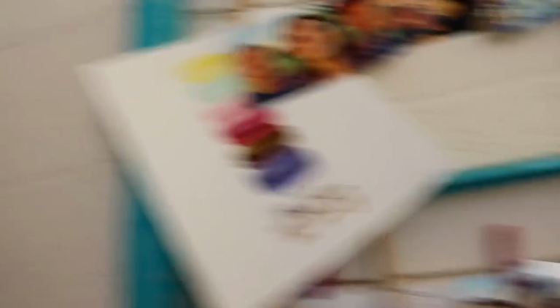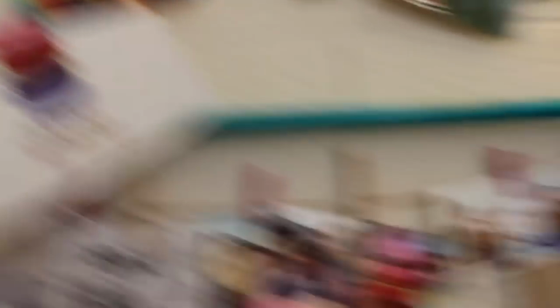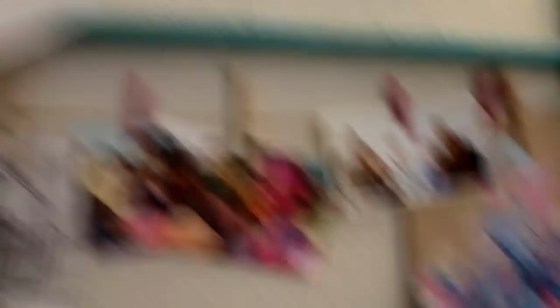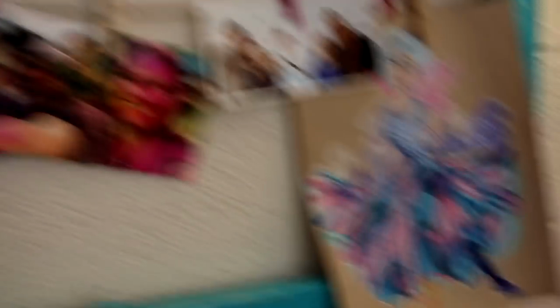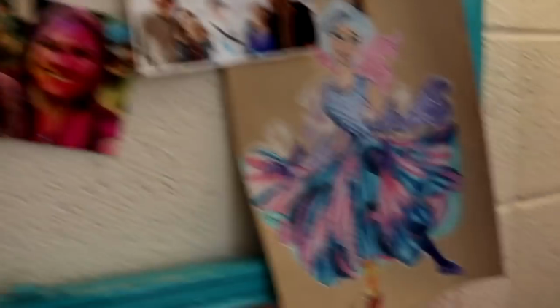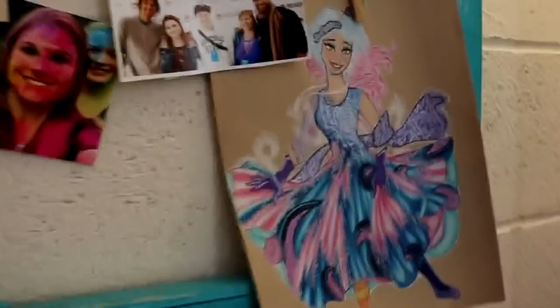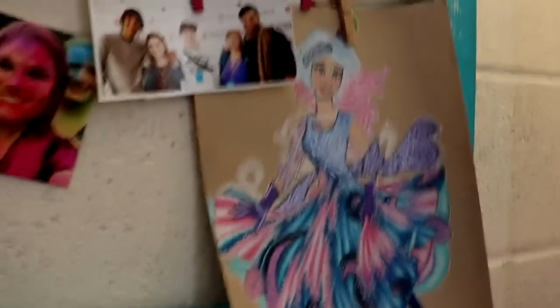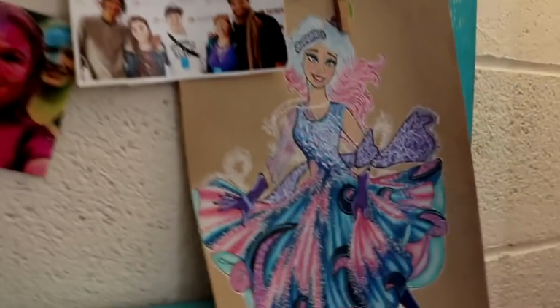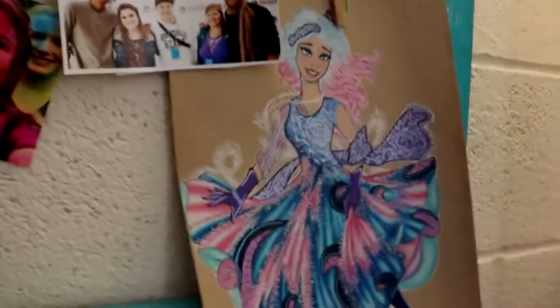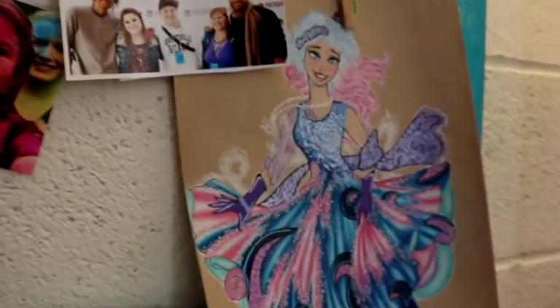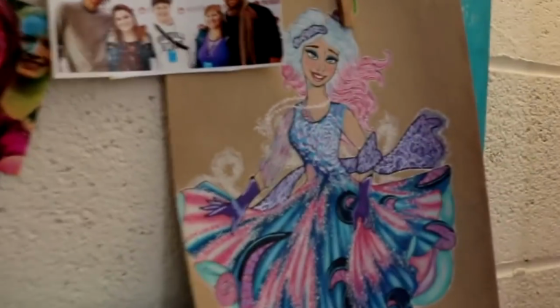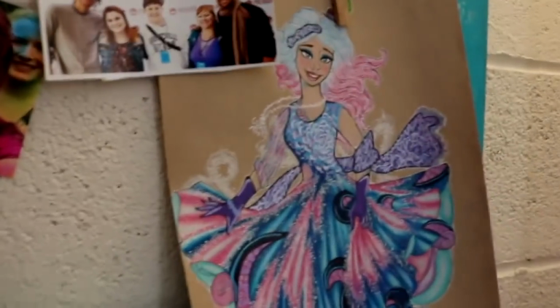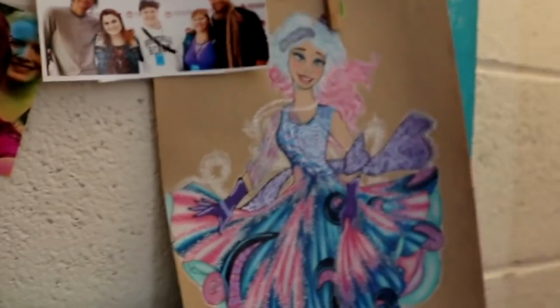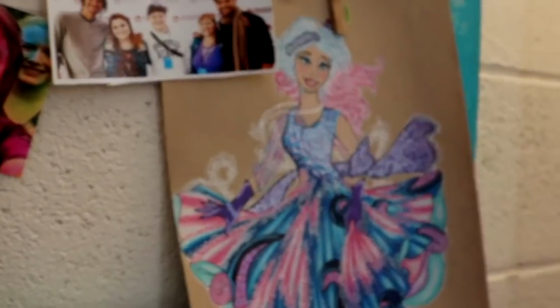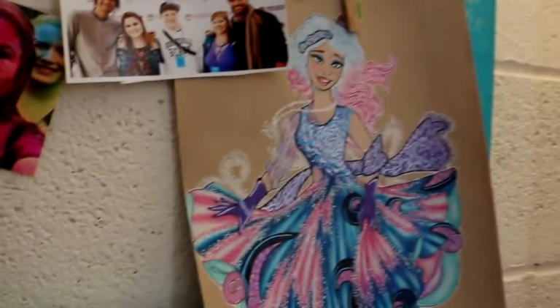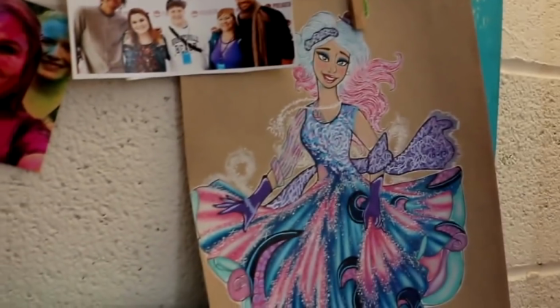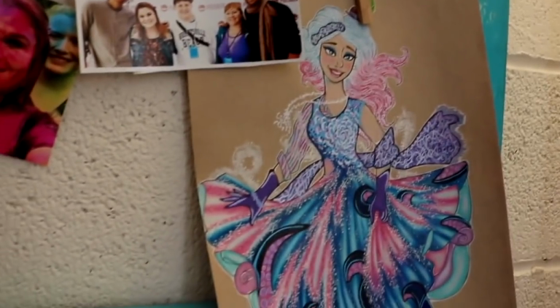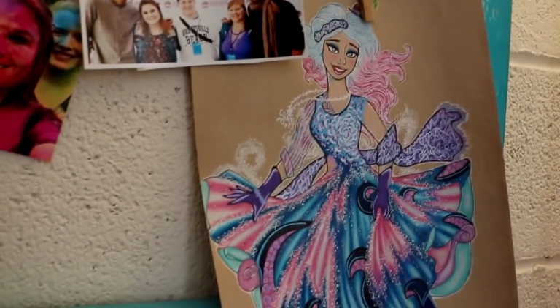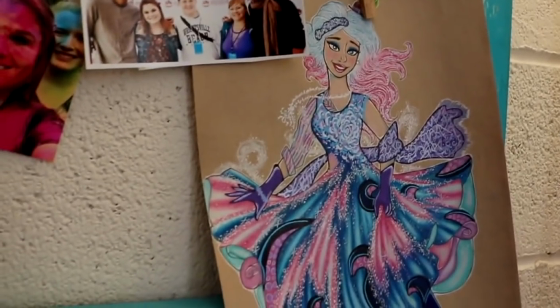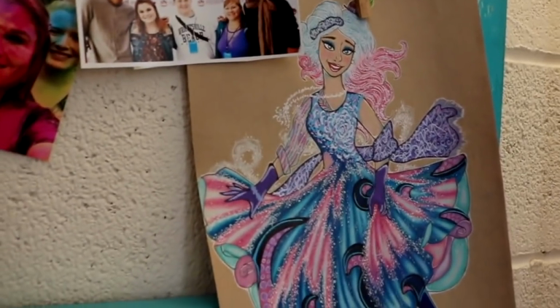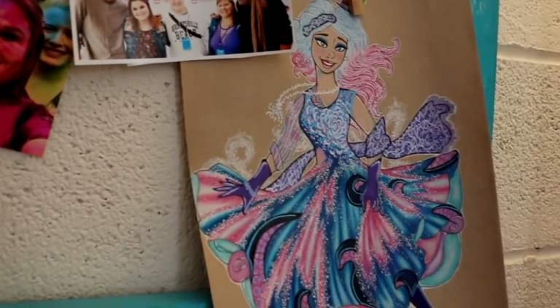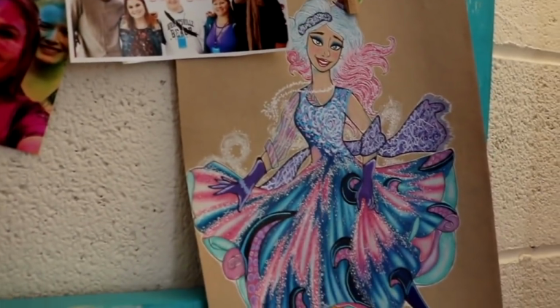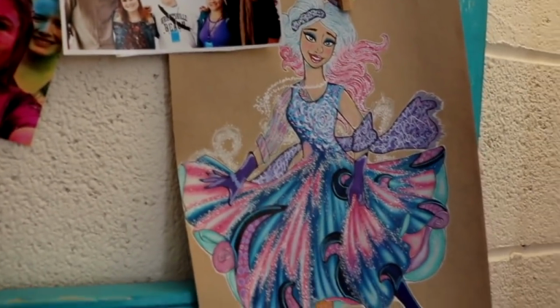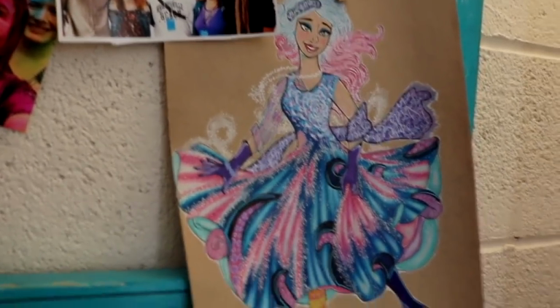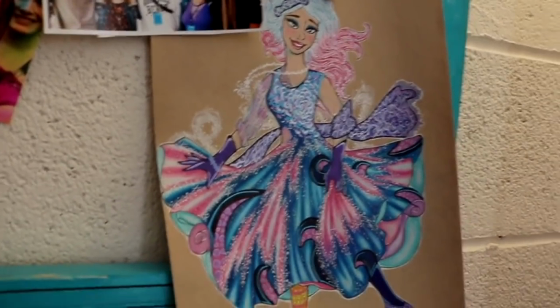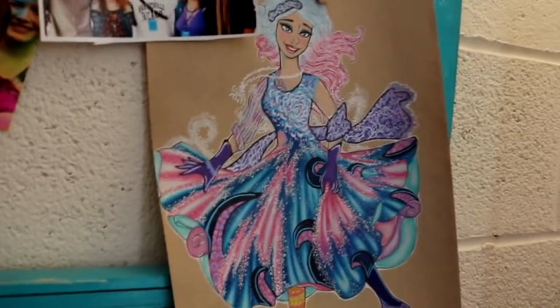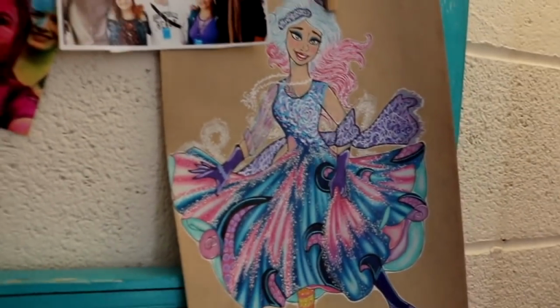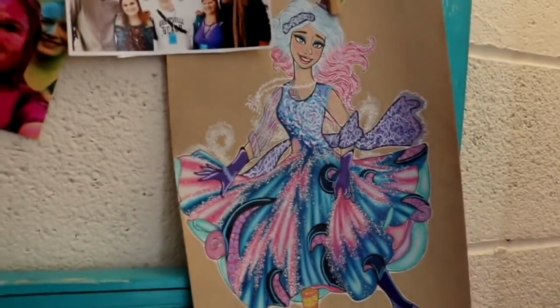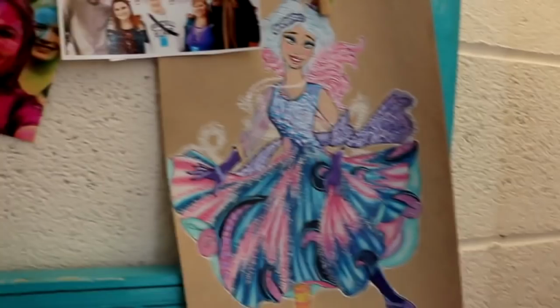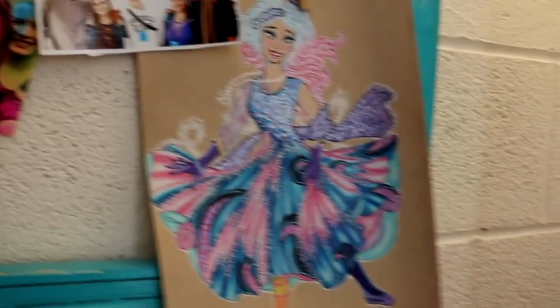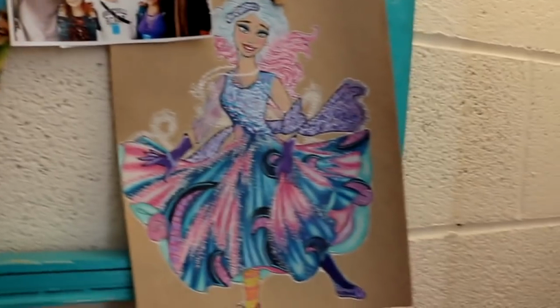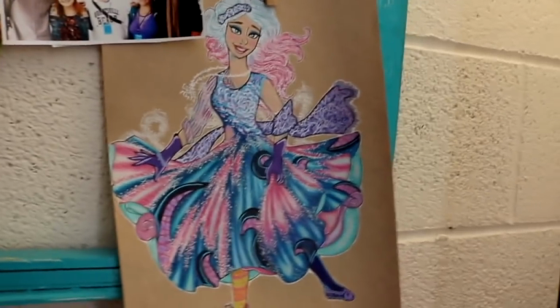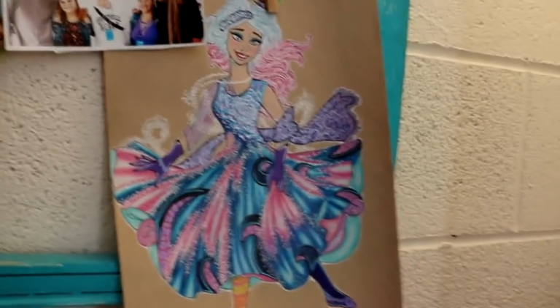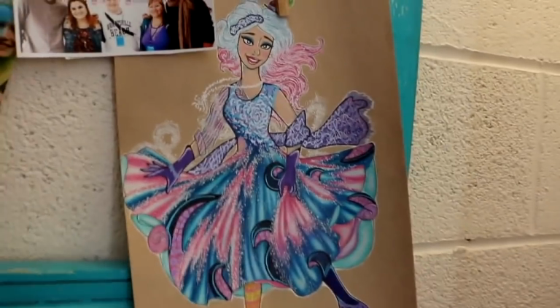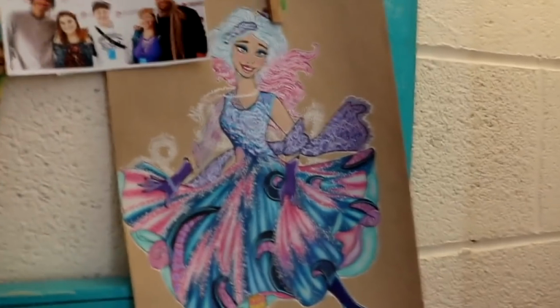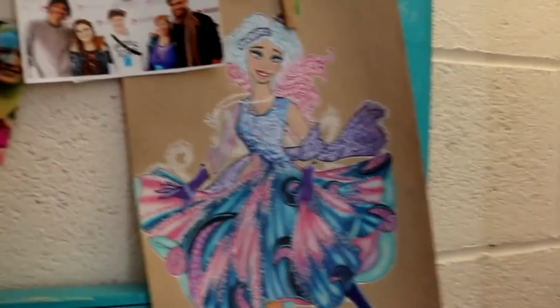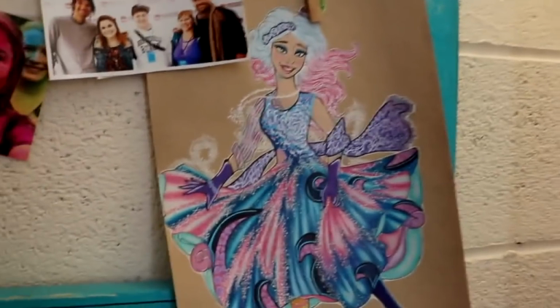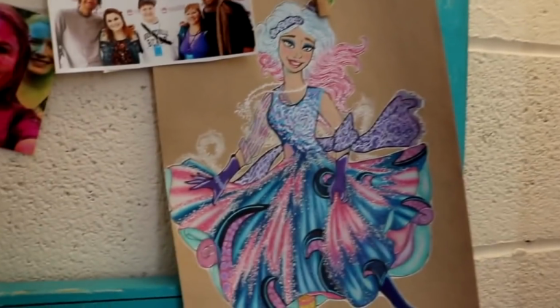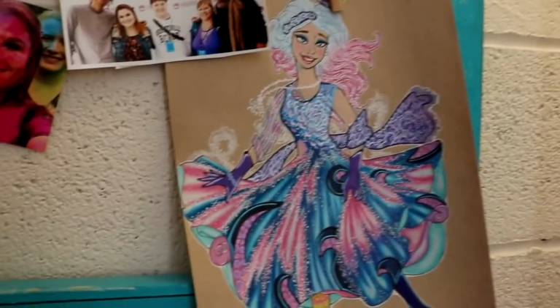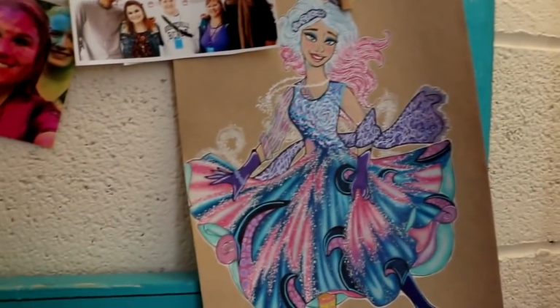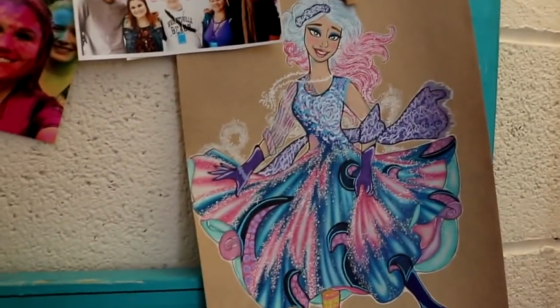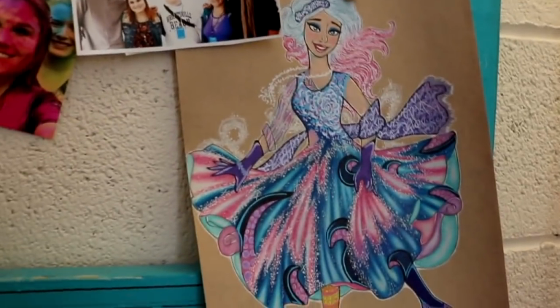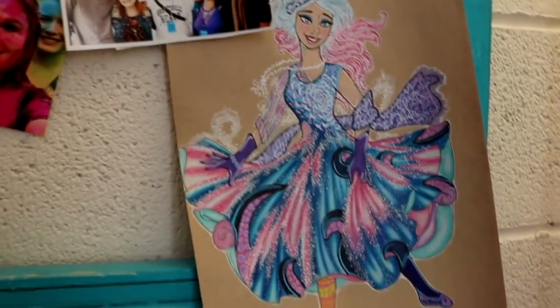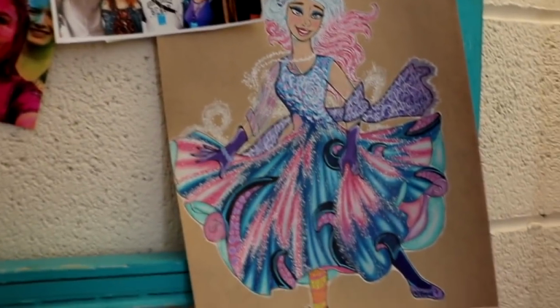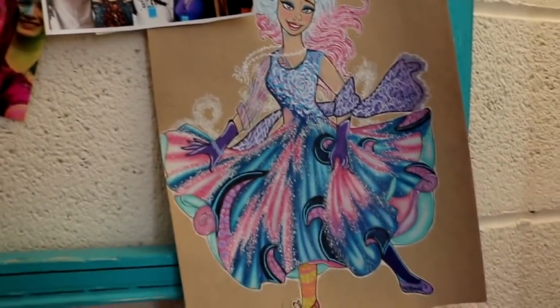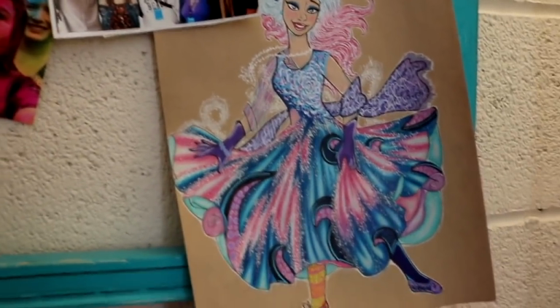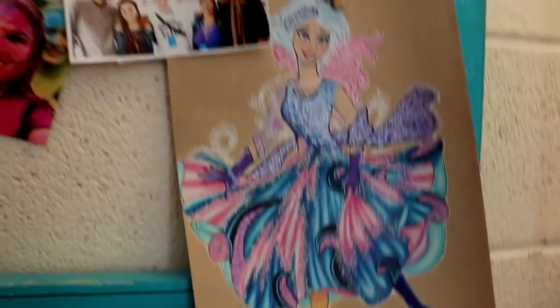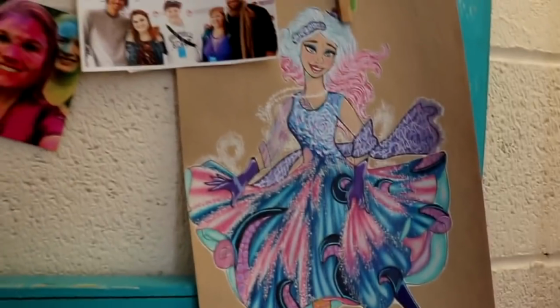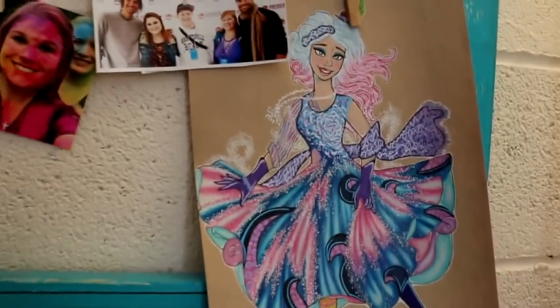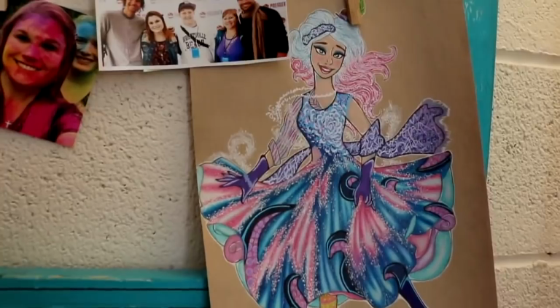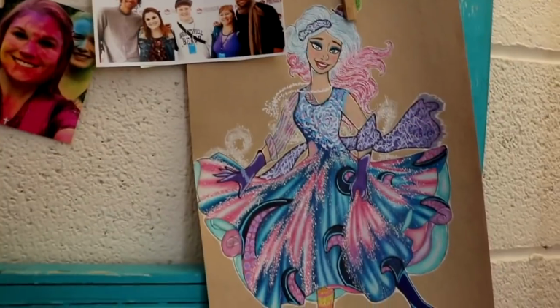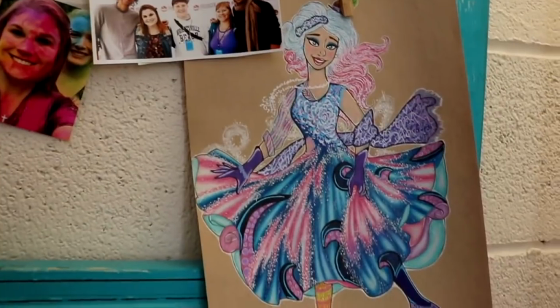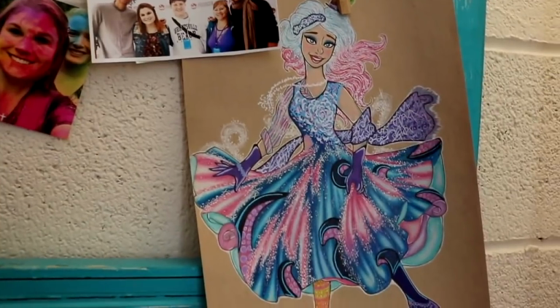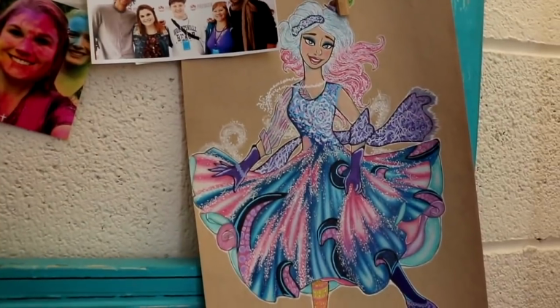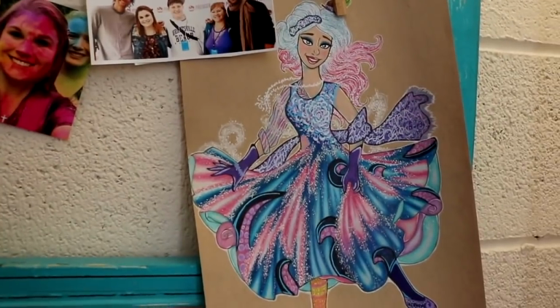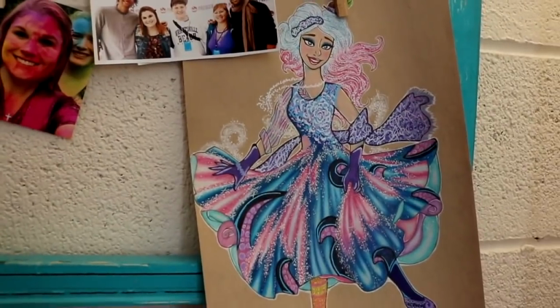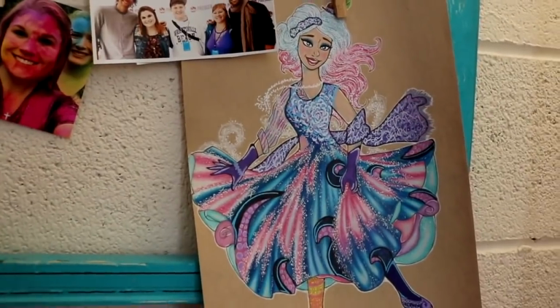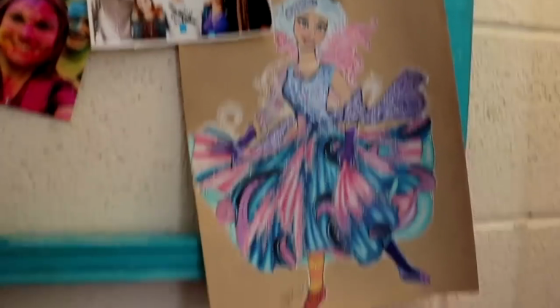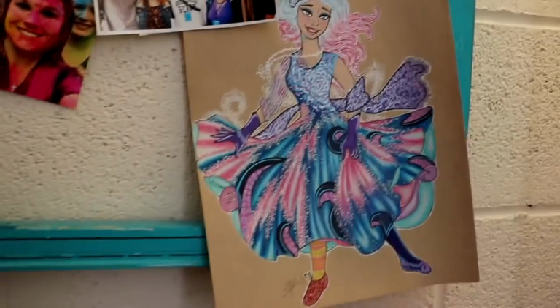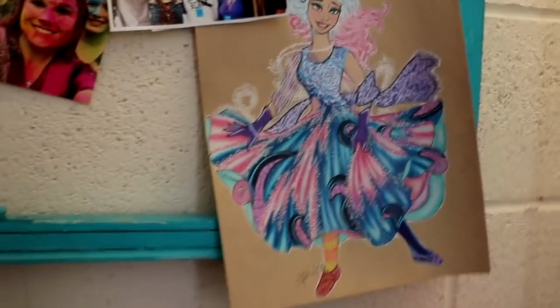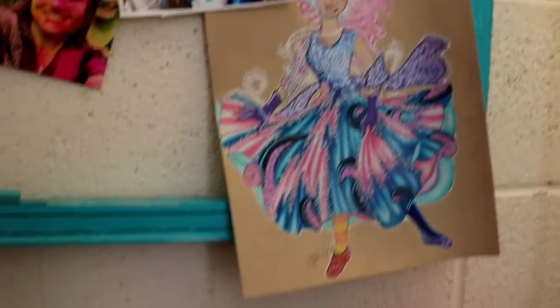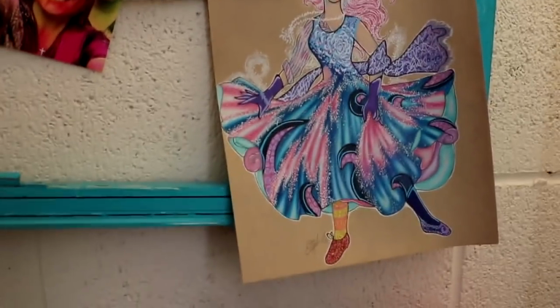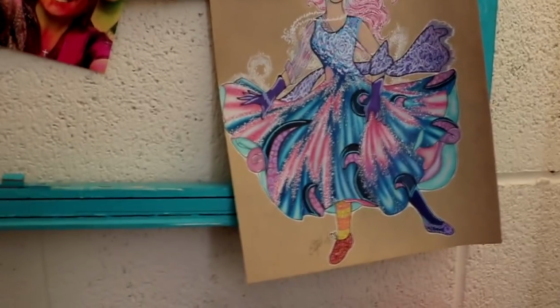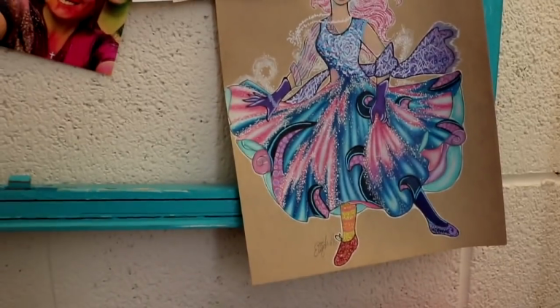I've got this piece from Elijah, which is awesome because it shows my two dapper day outfits from the past. I just love the transformation — I knew it needed to hang up forever.